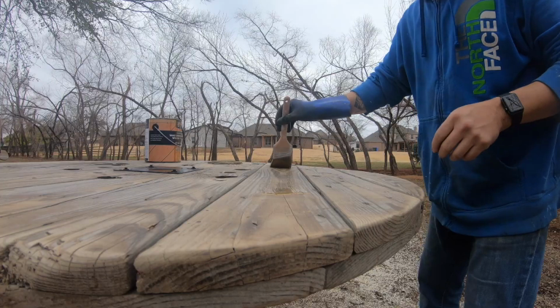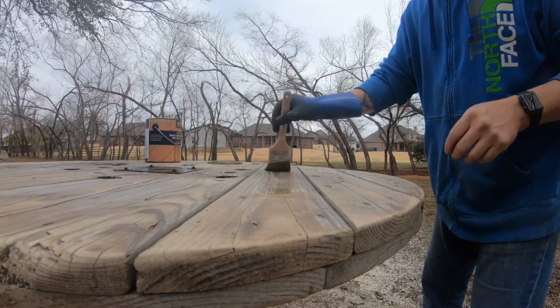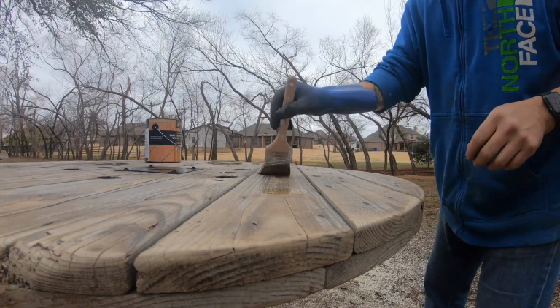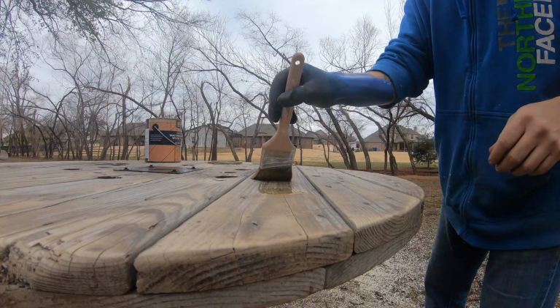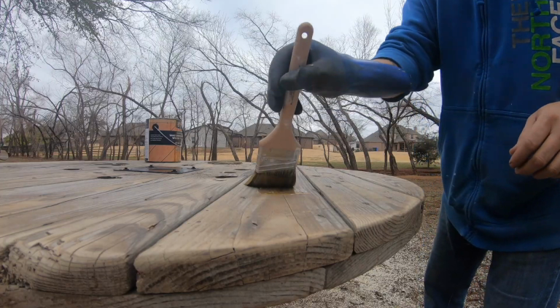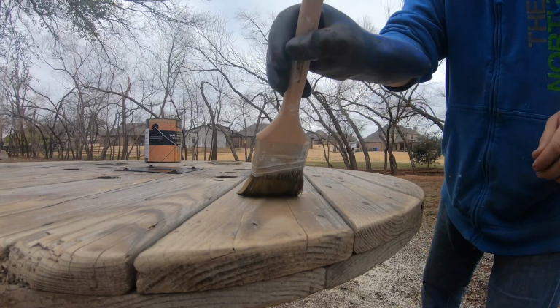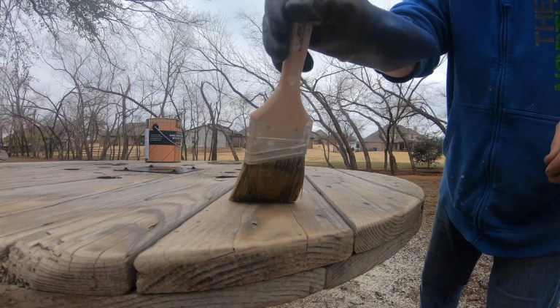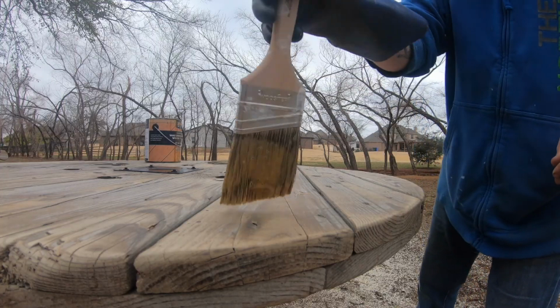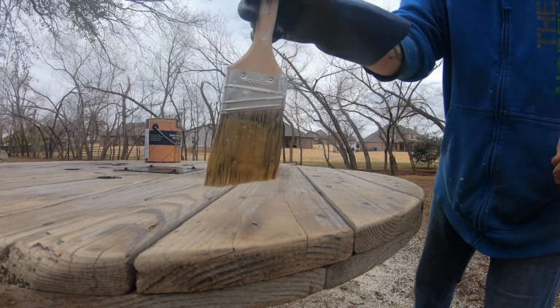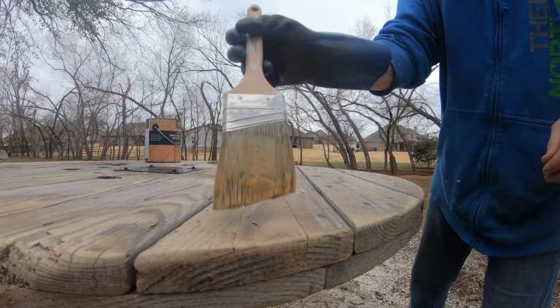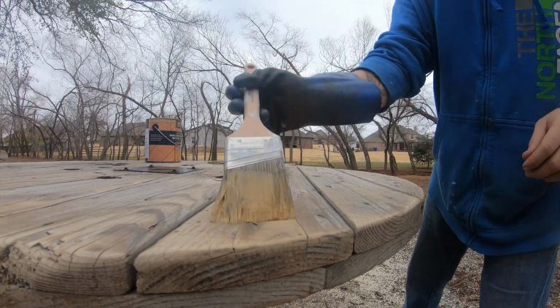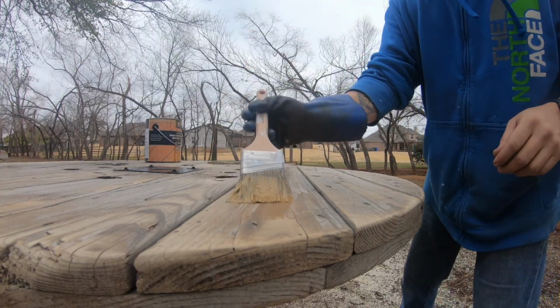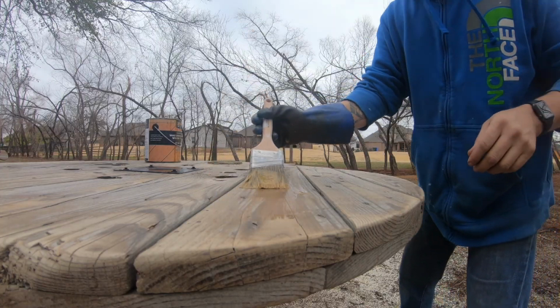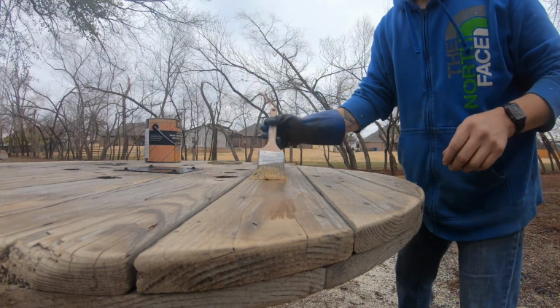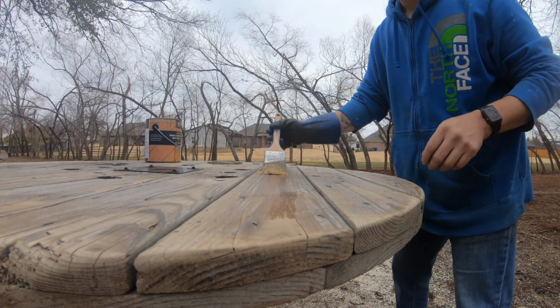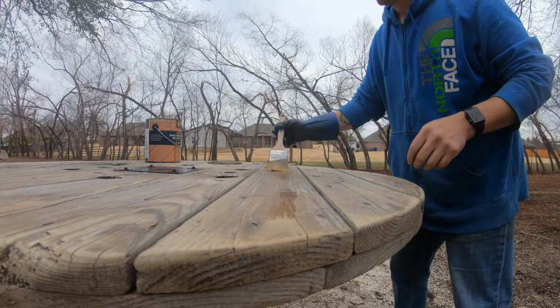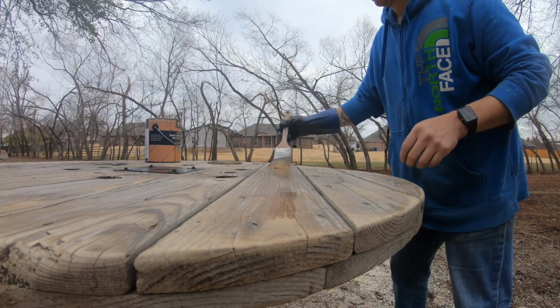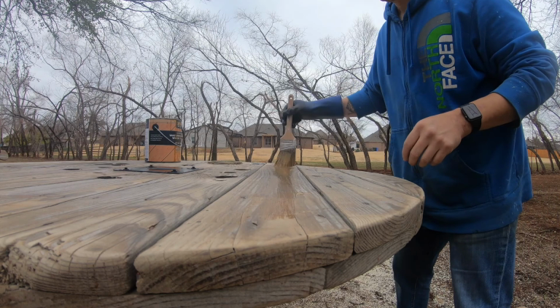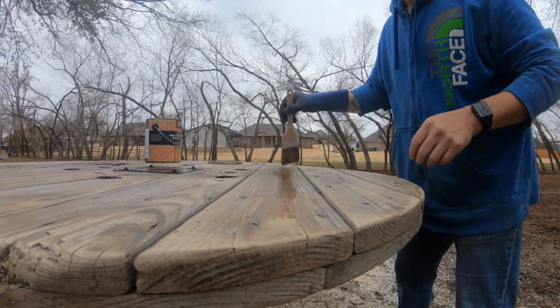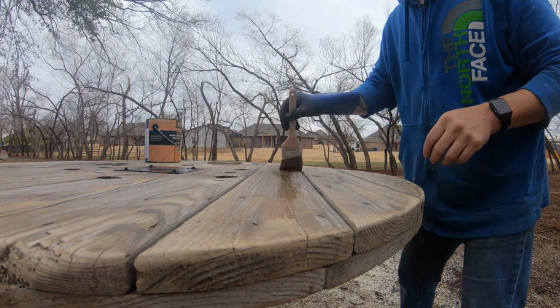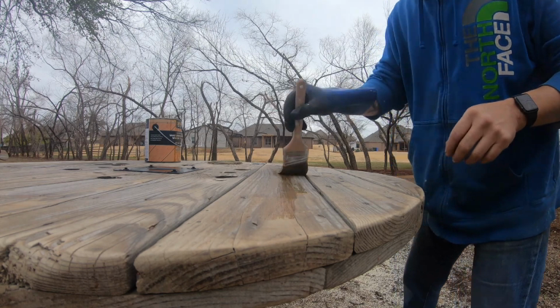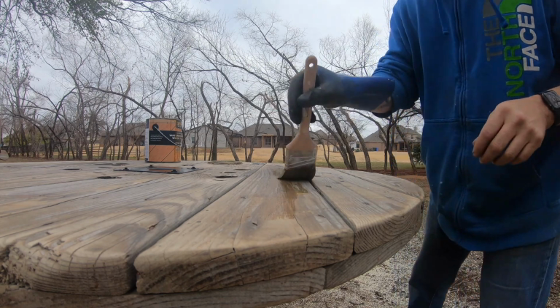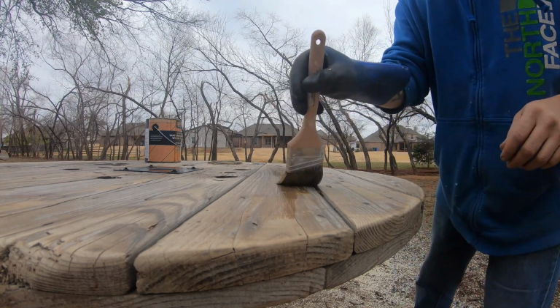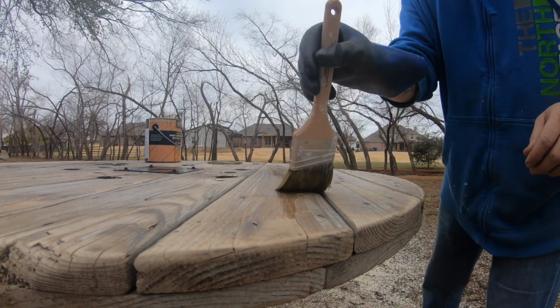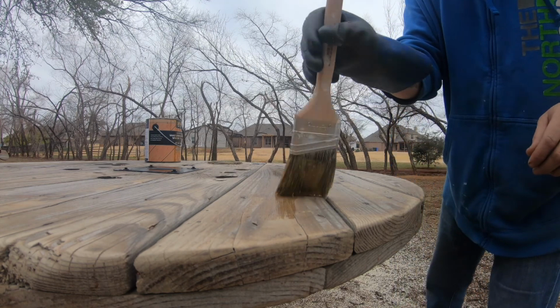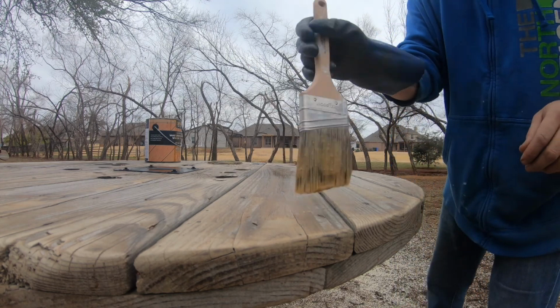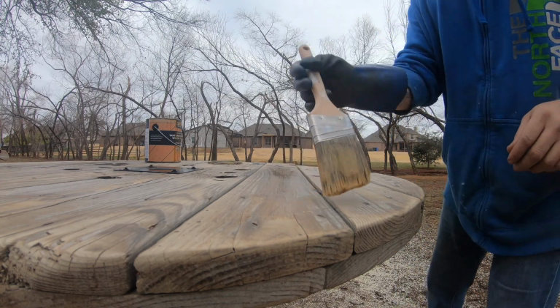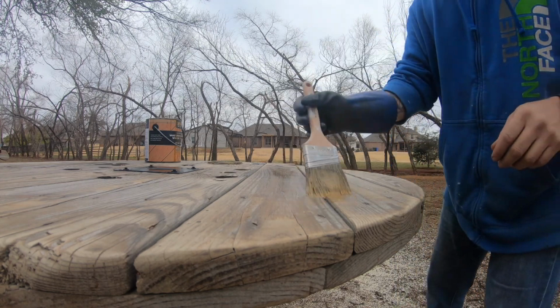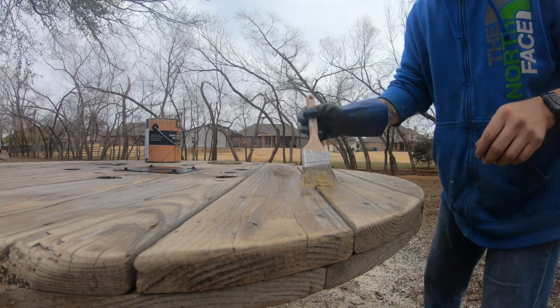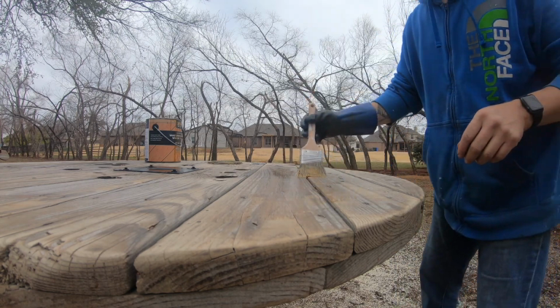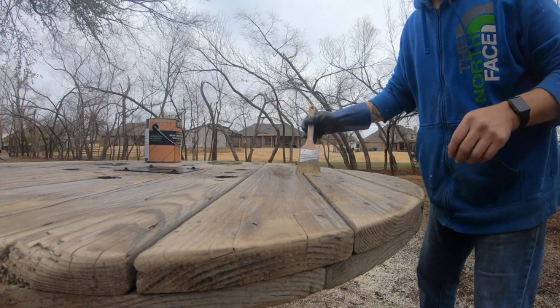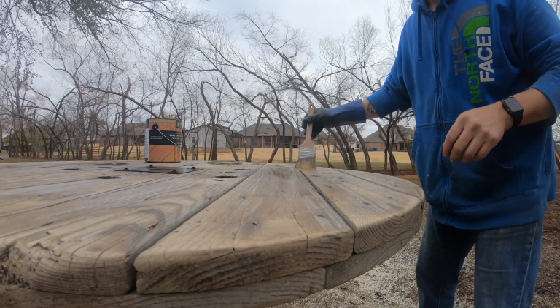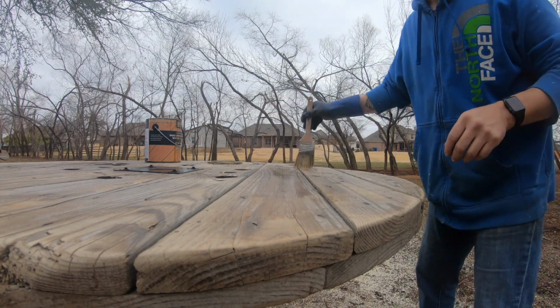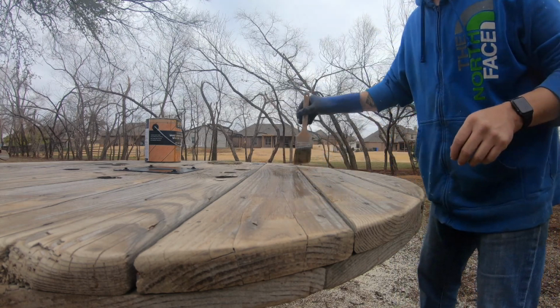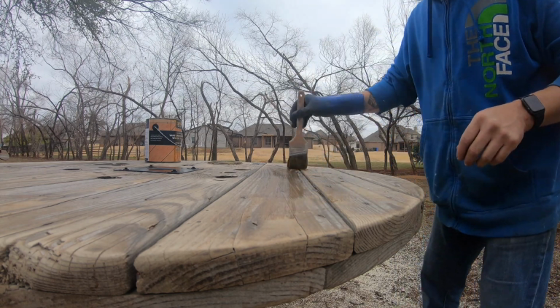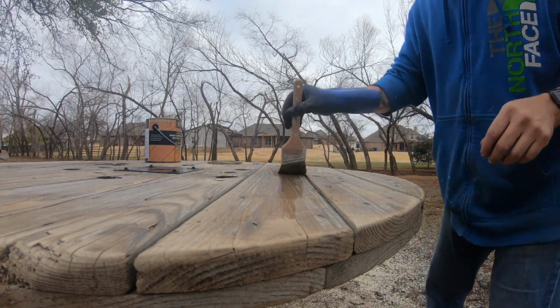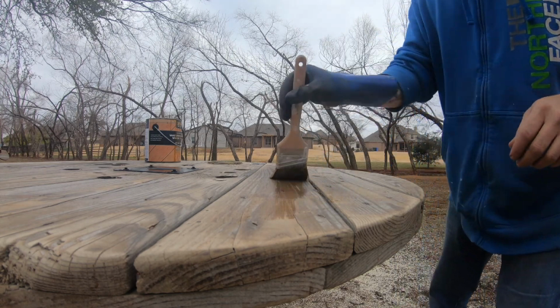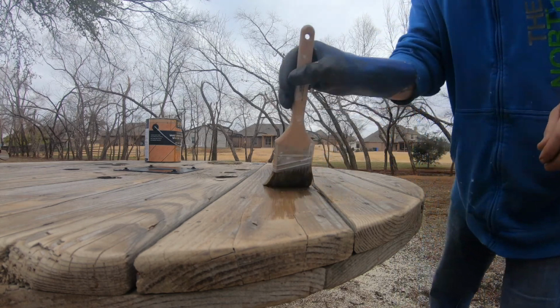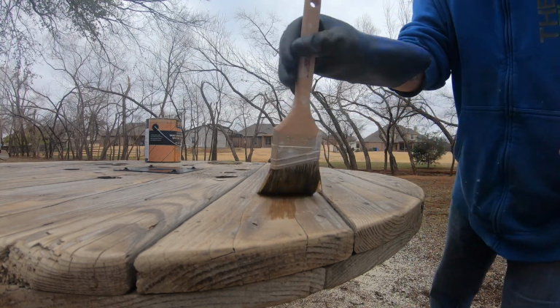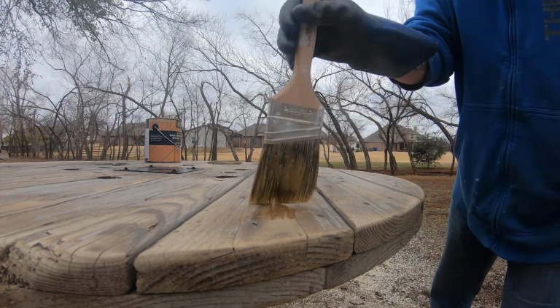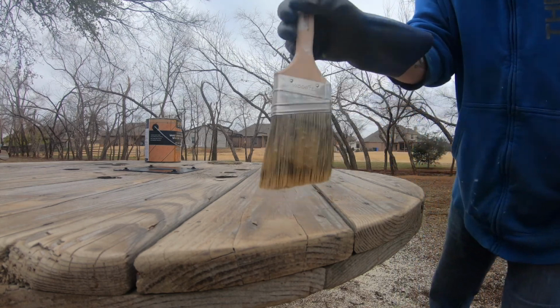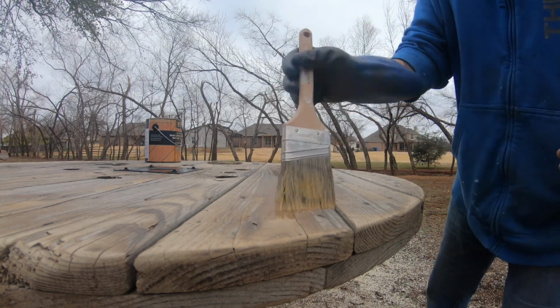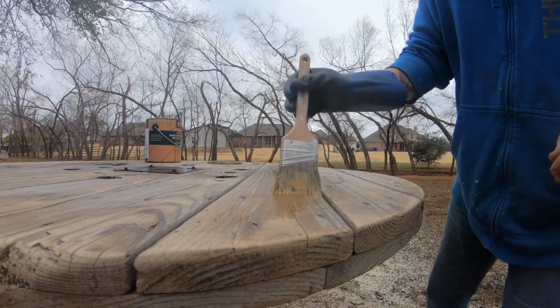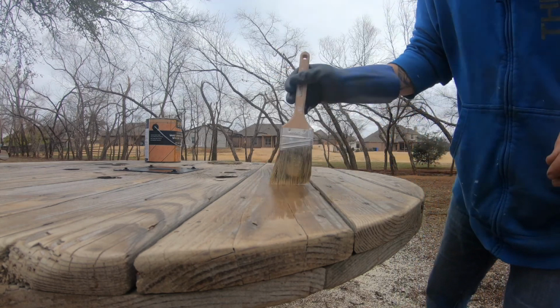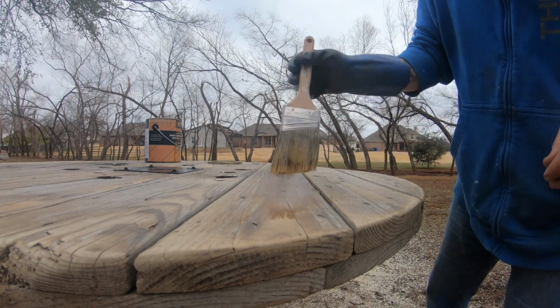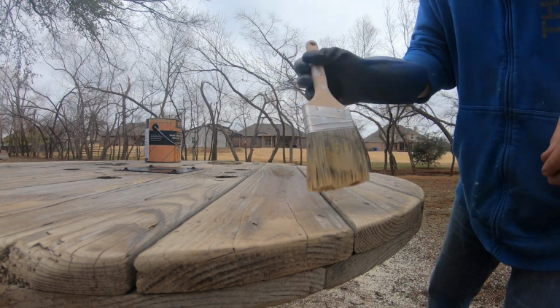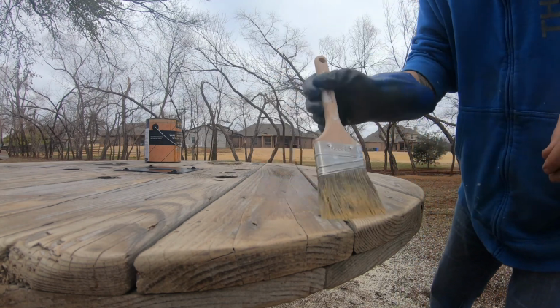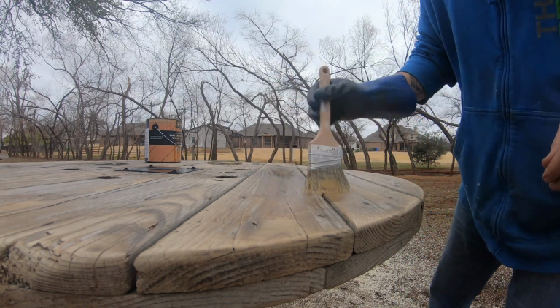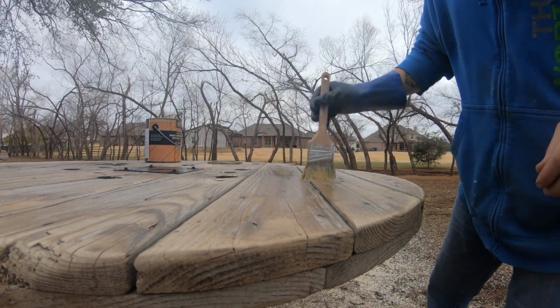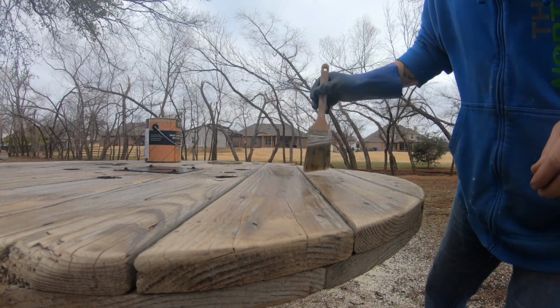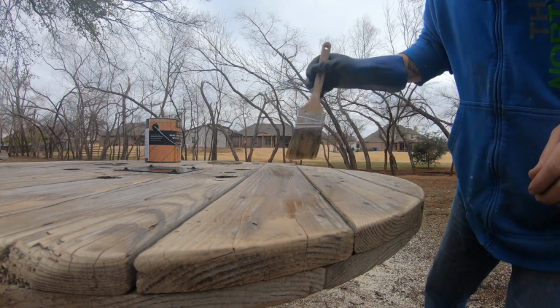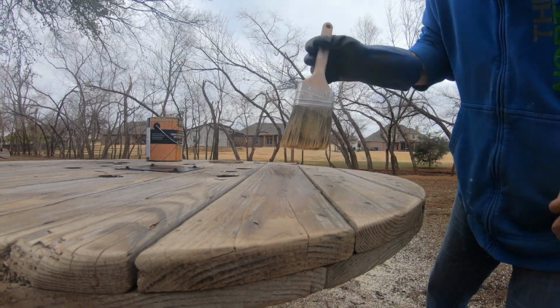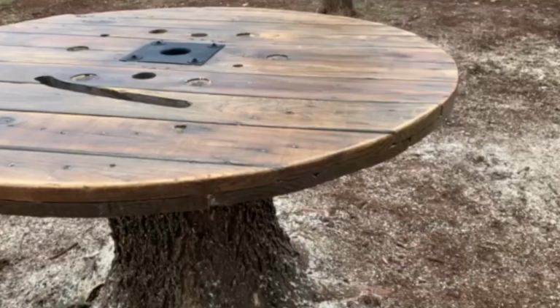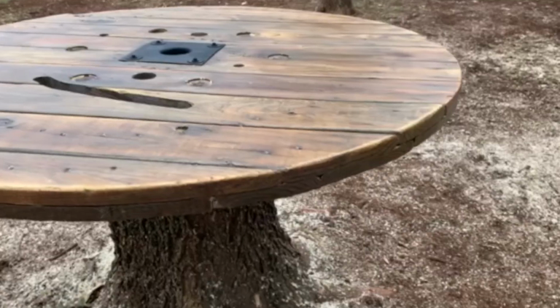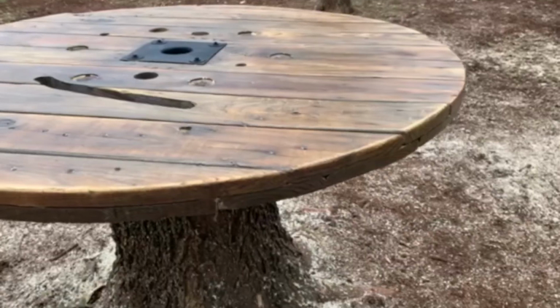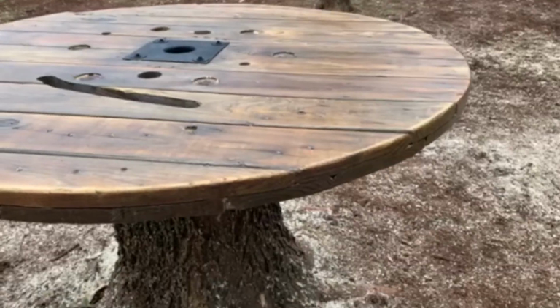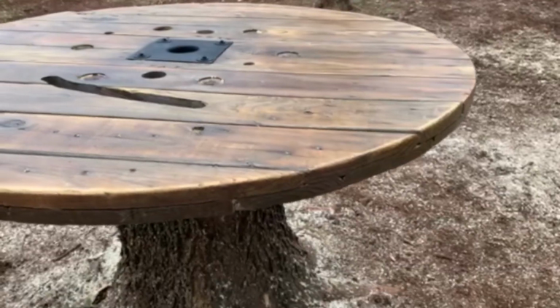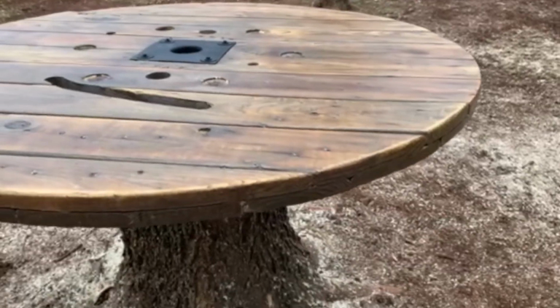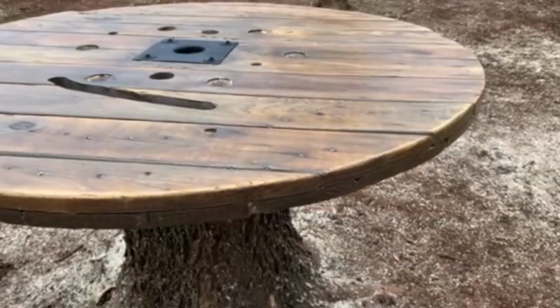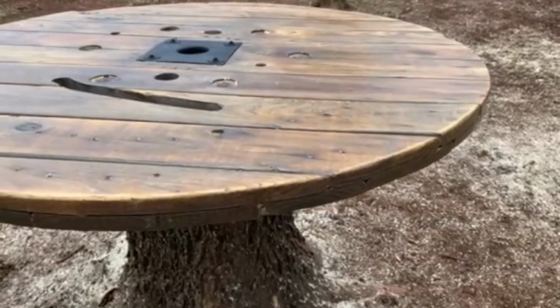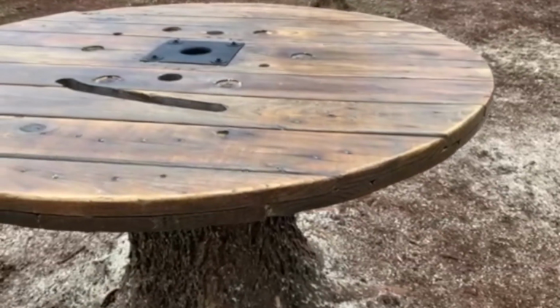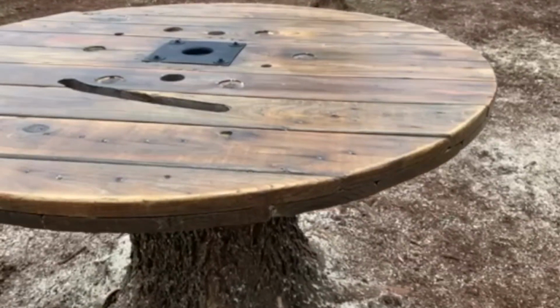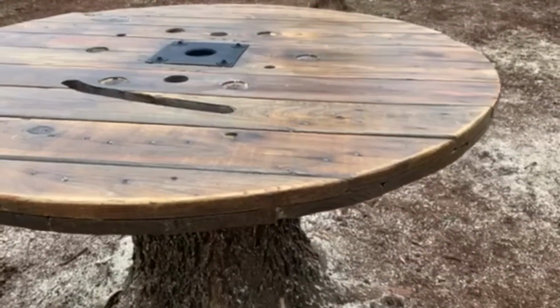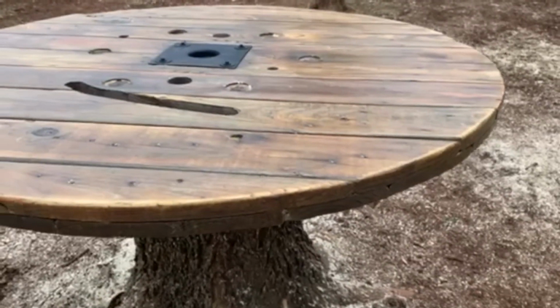To finish the project off, I put a coat of transparent waterproof sealant on the tabletop, and this project was pretty much done.